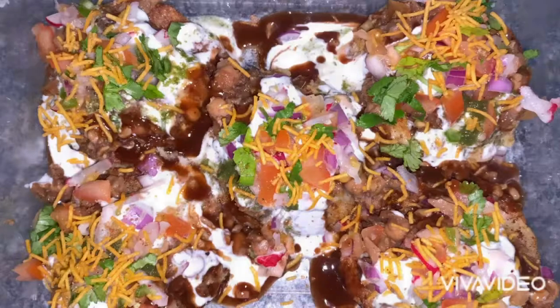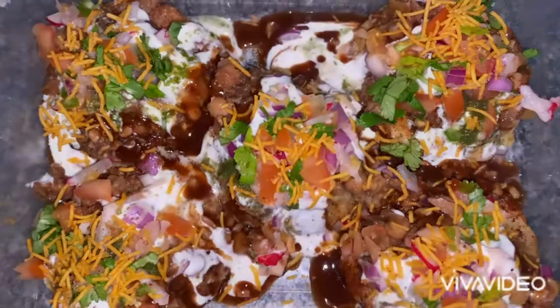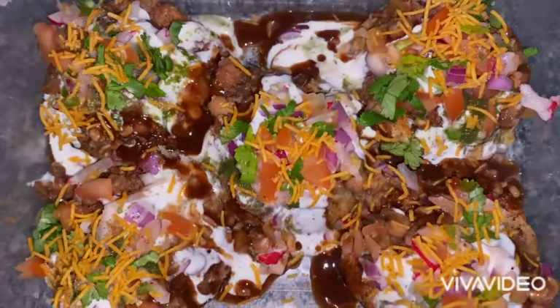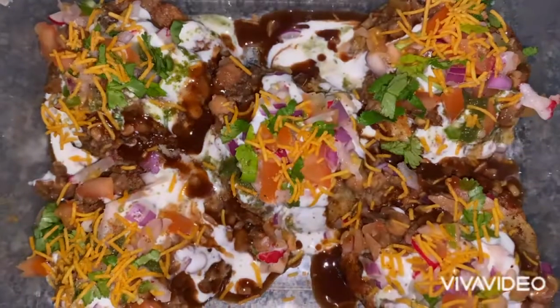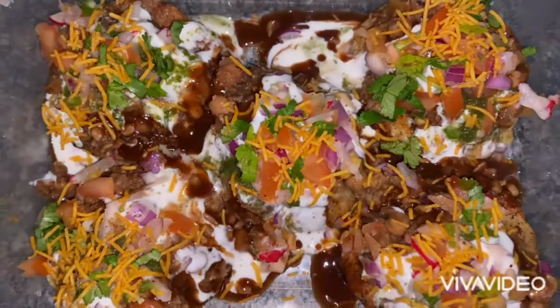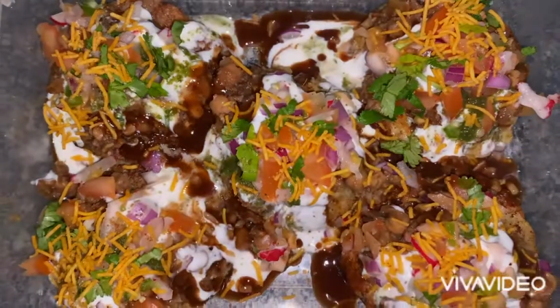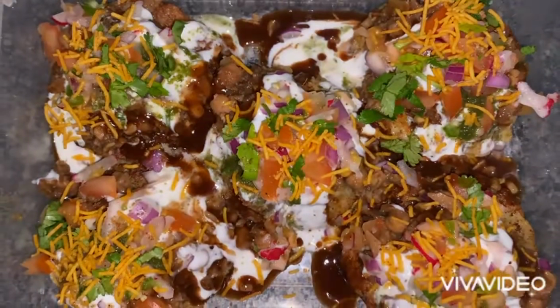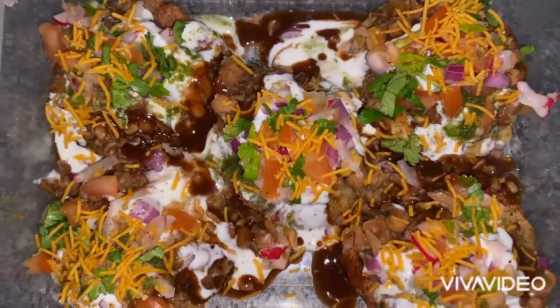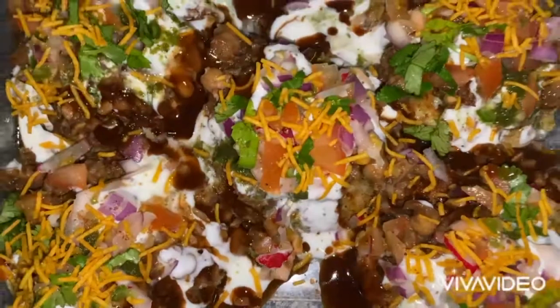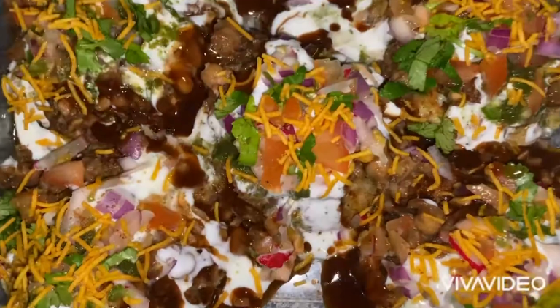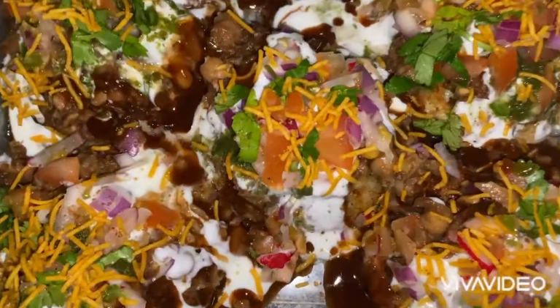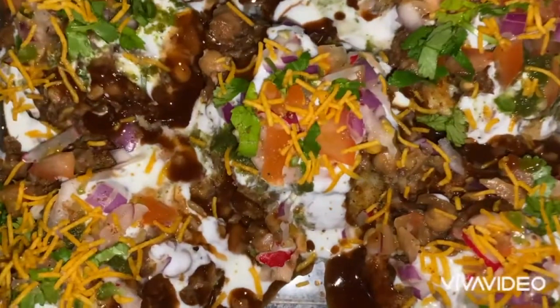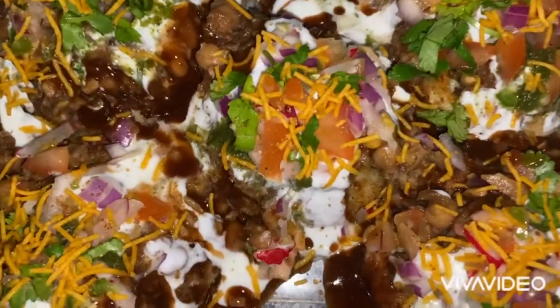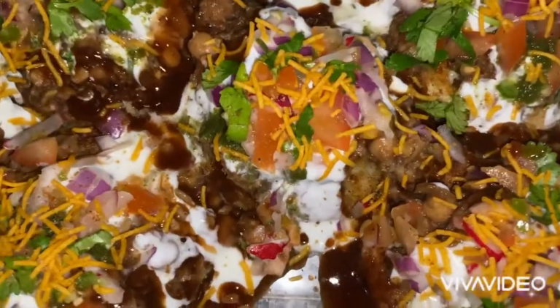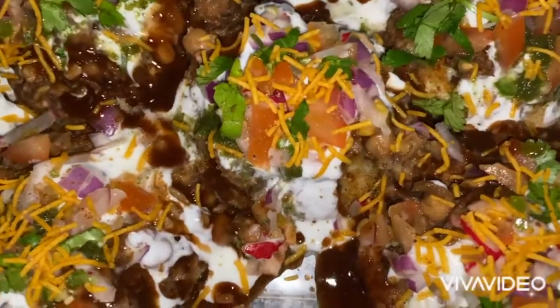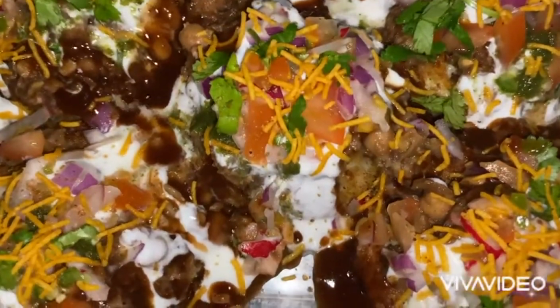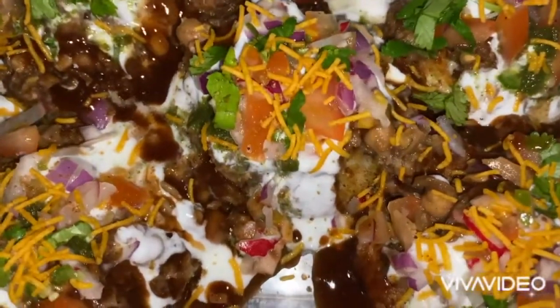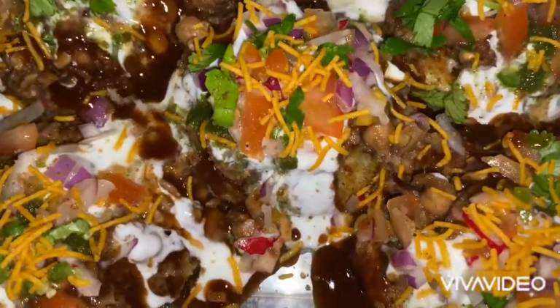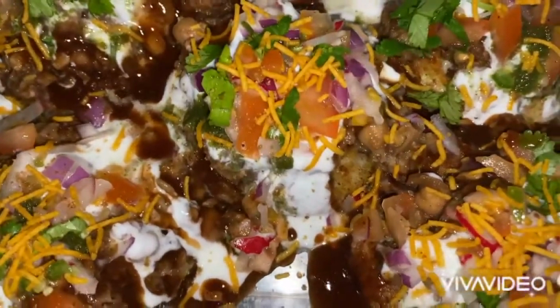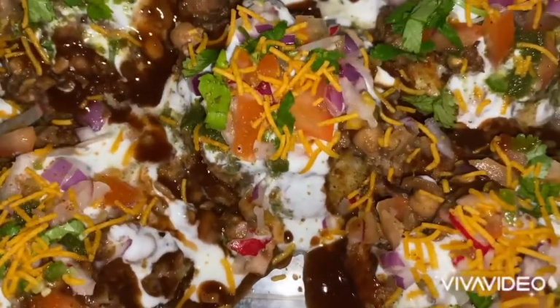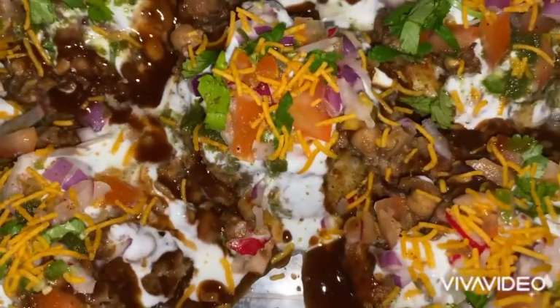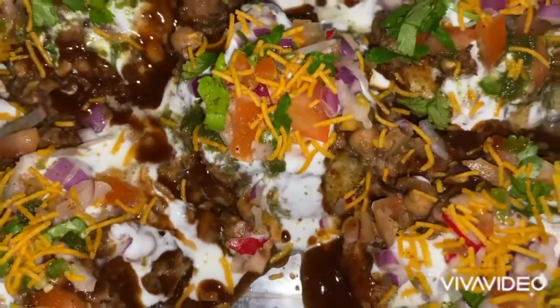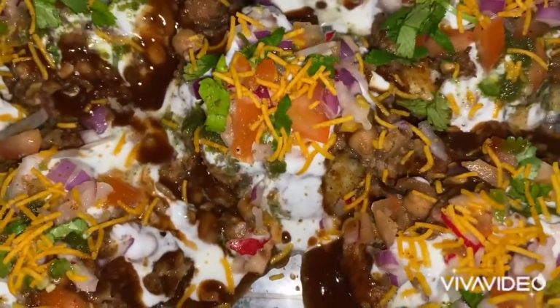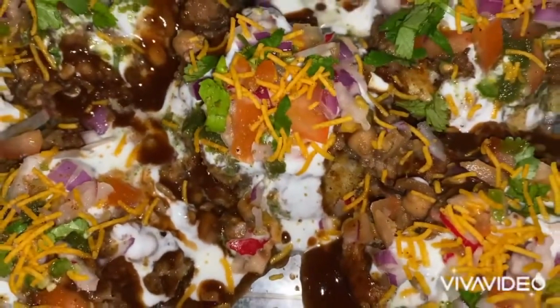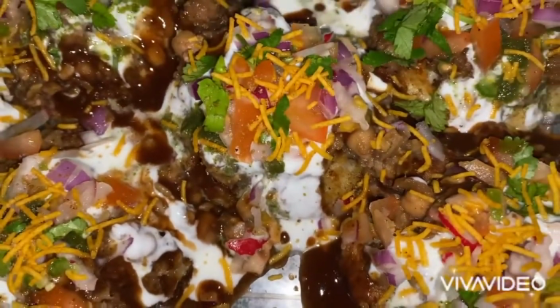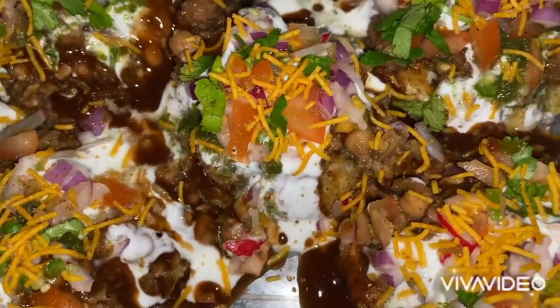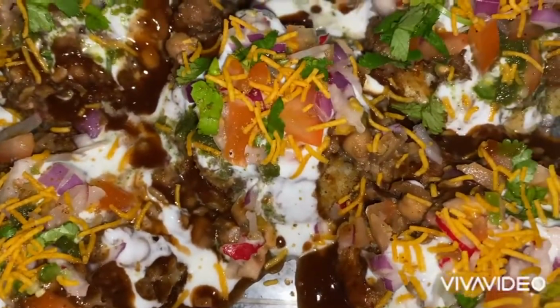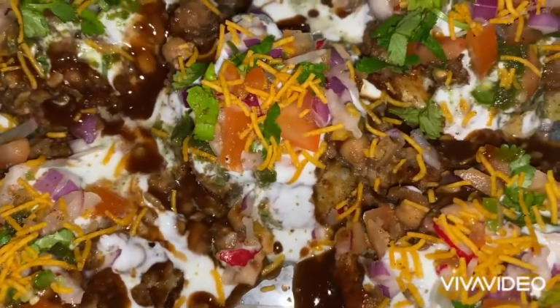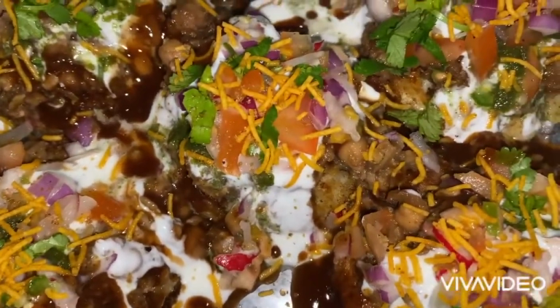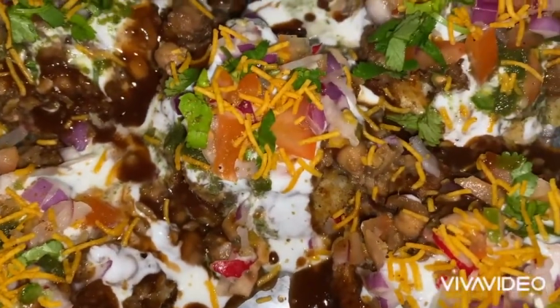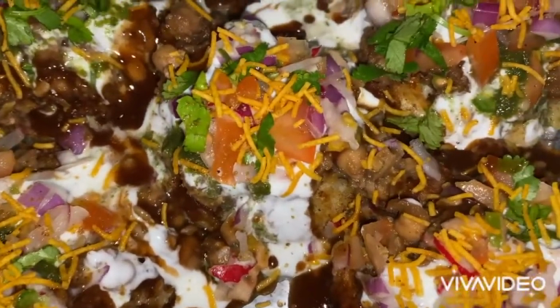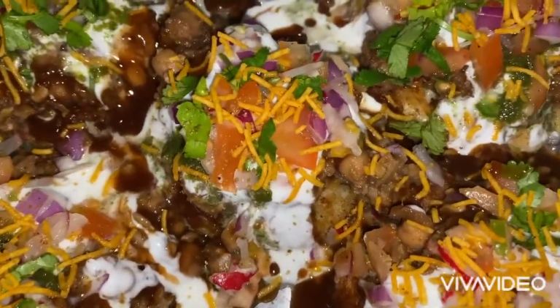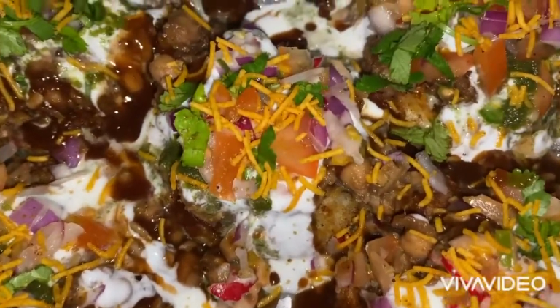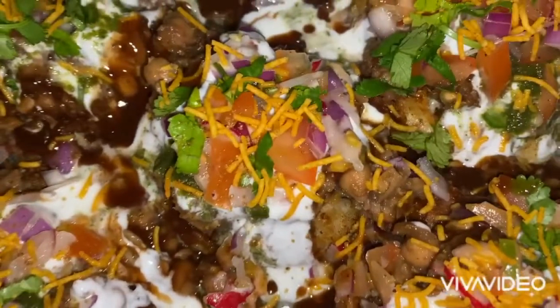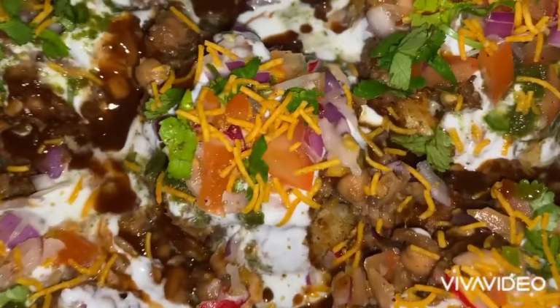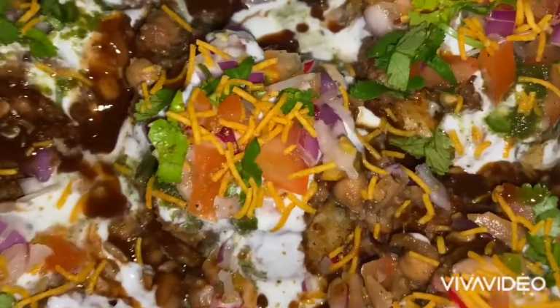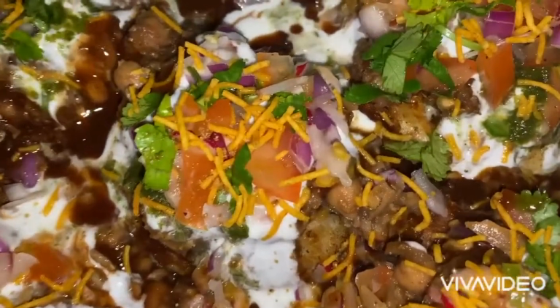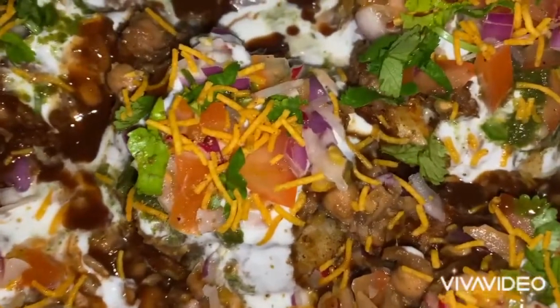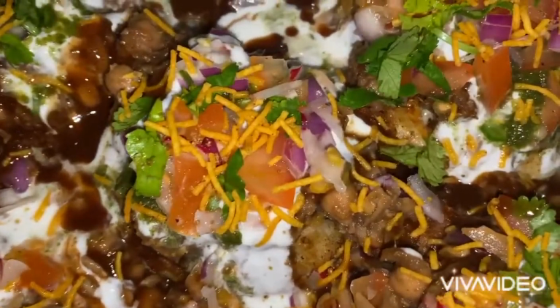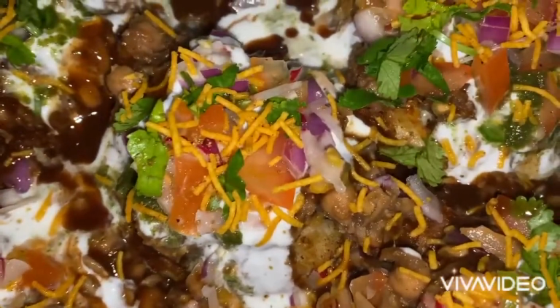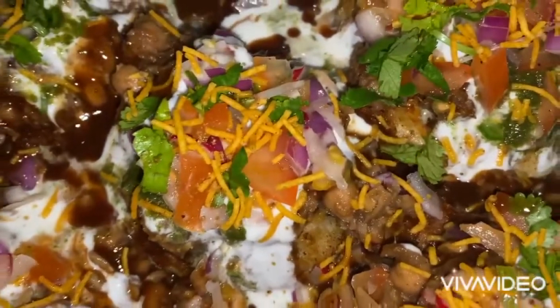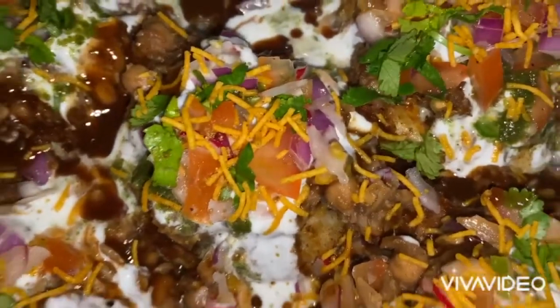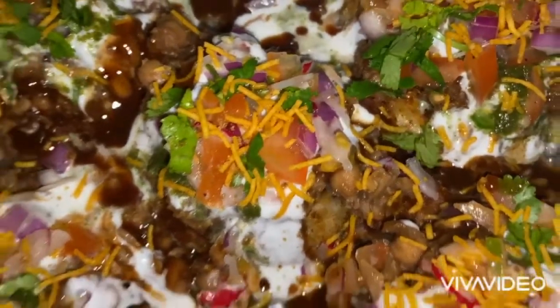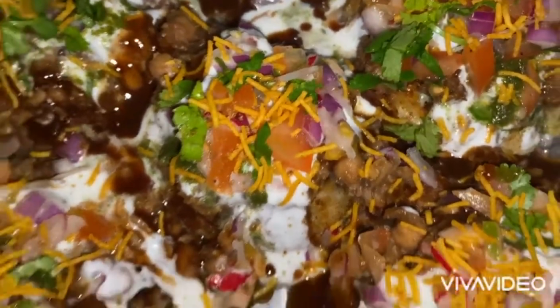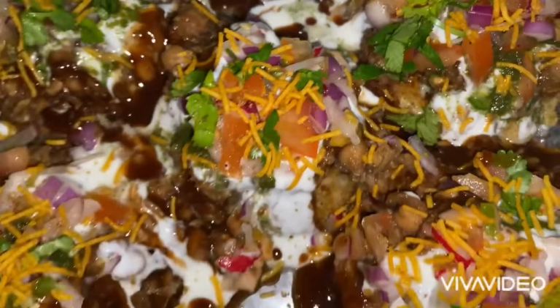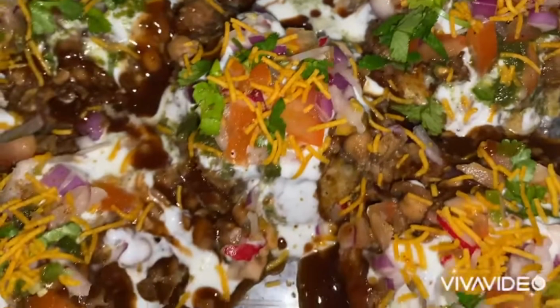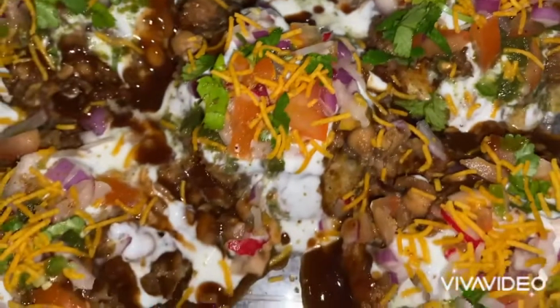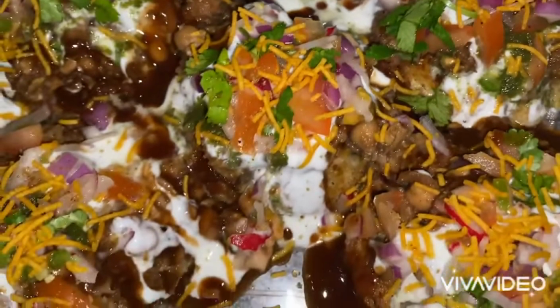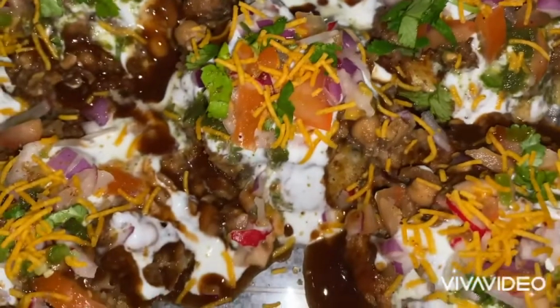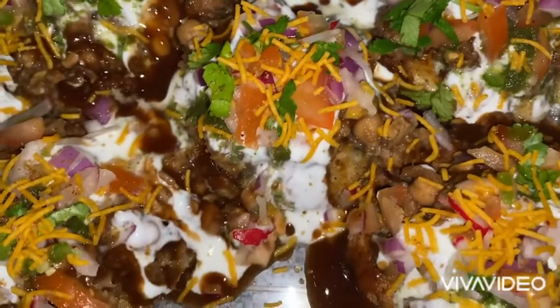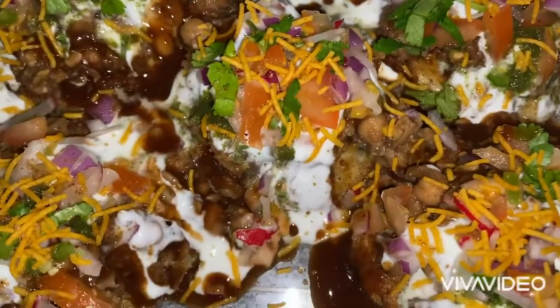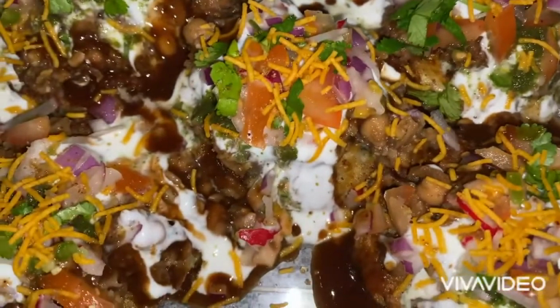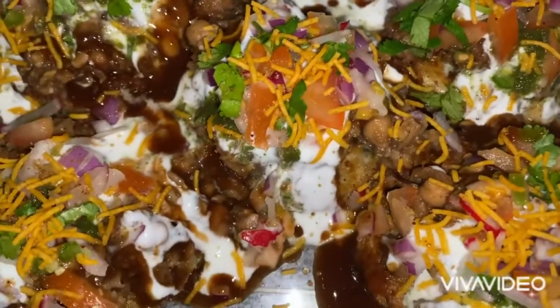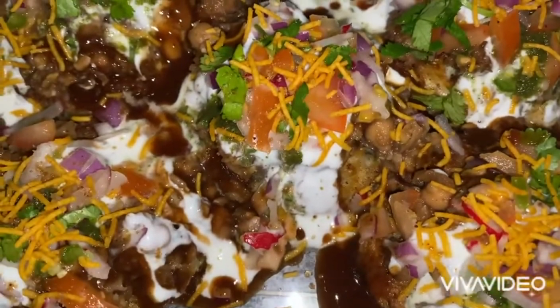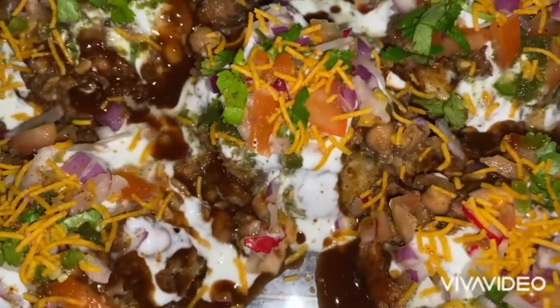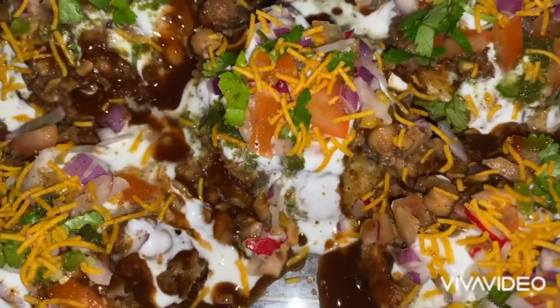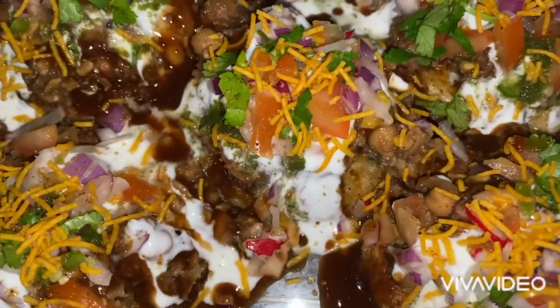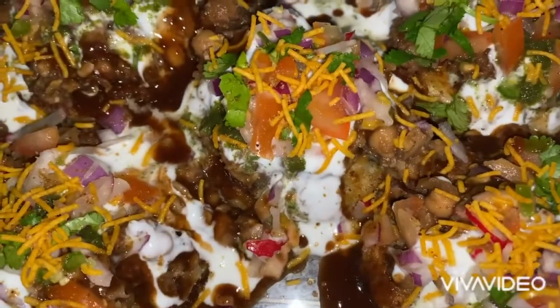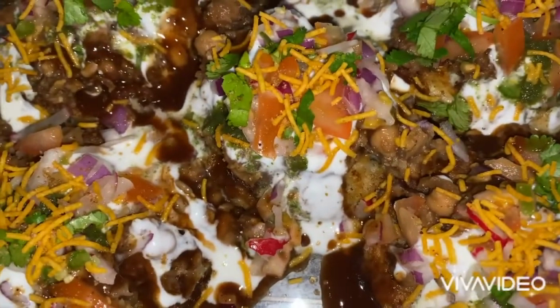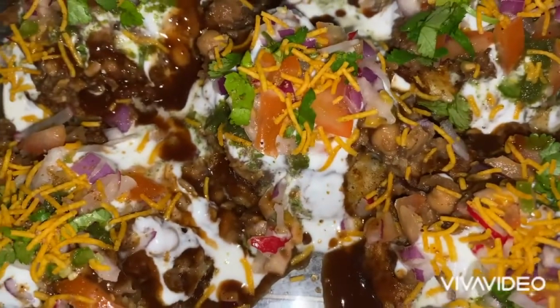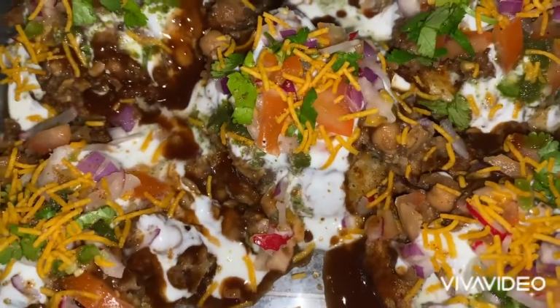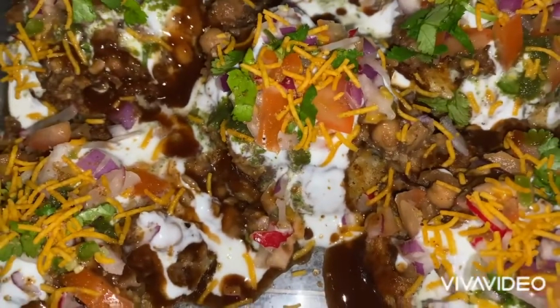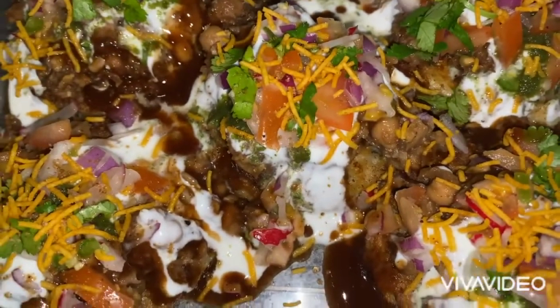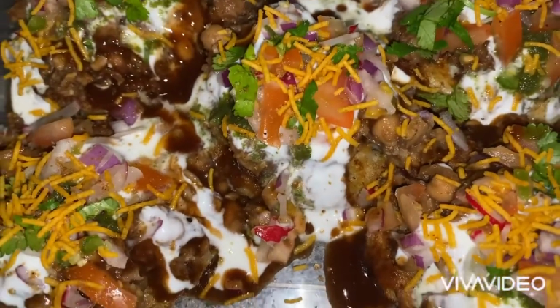Hi everyone, welcome back to my channel. I hope you are all keeping safe. Today I'm going to be preparing this aloo diki jana chart dish.